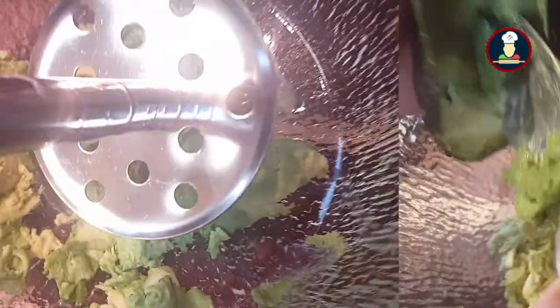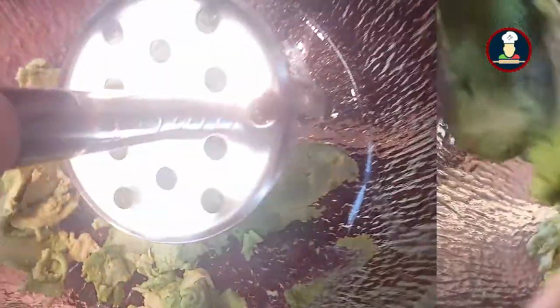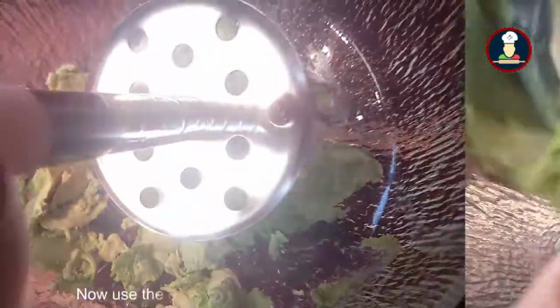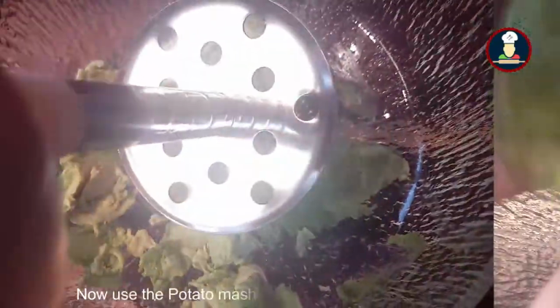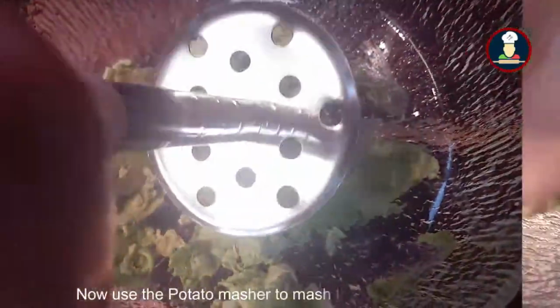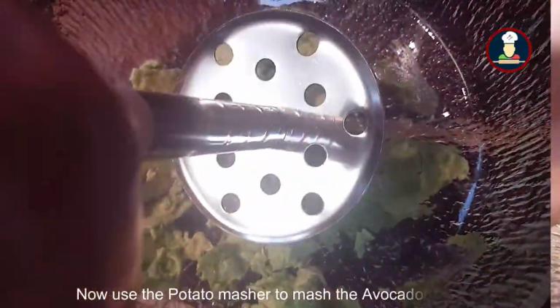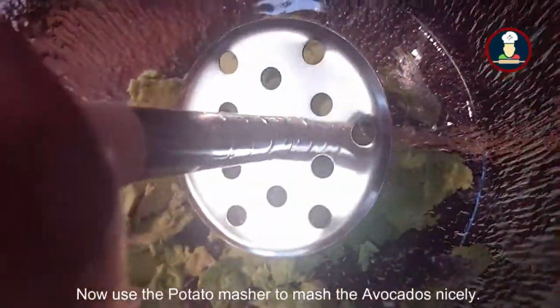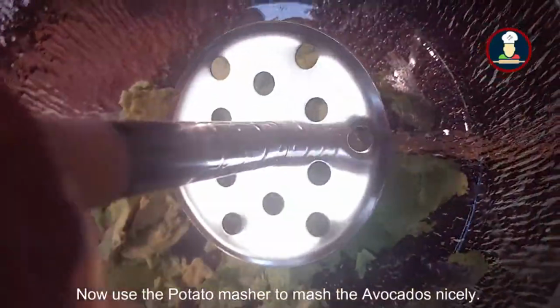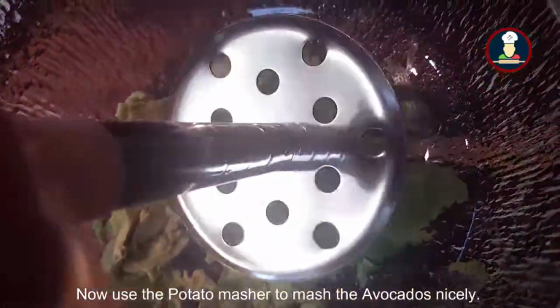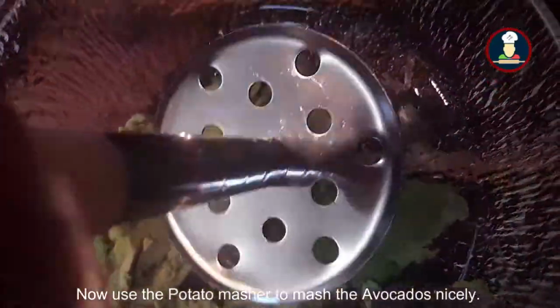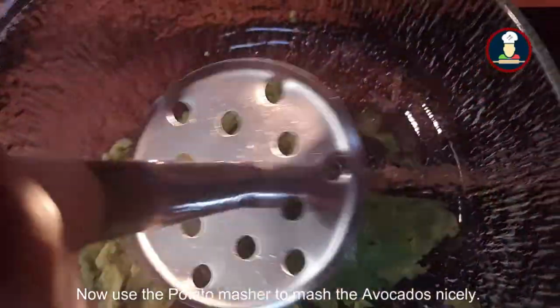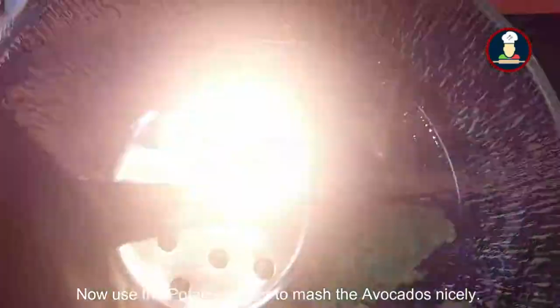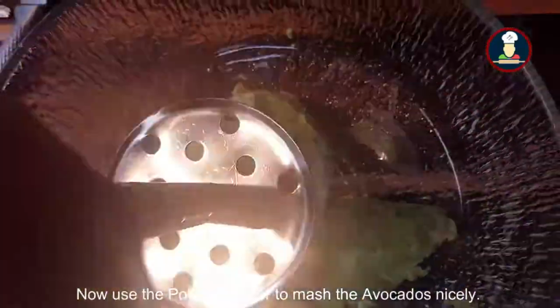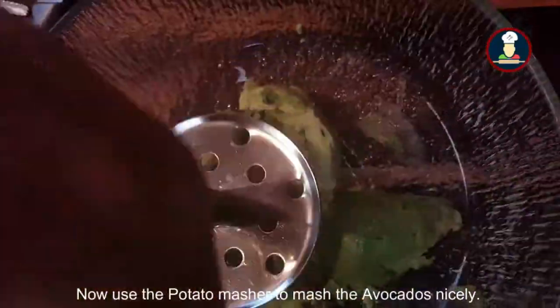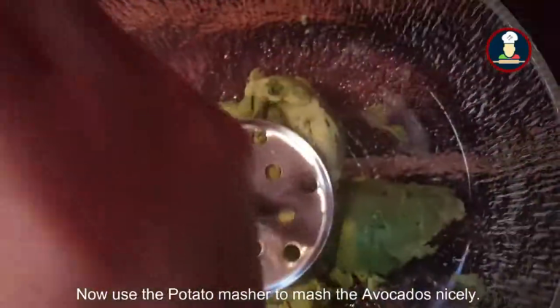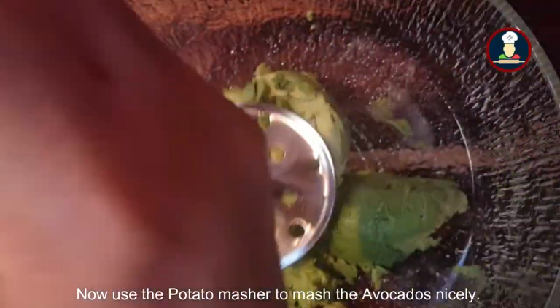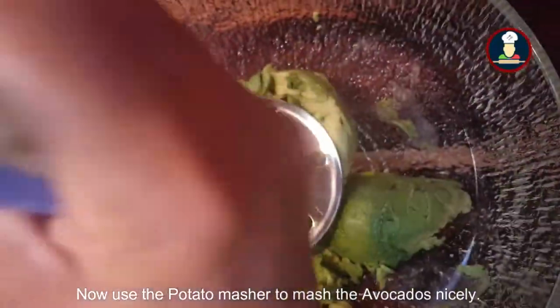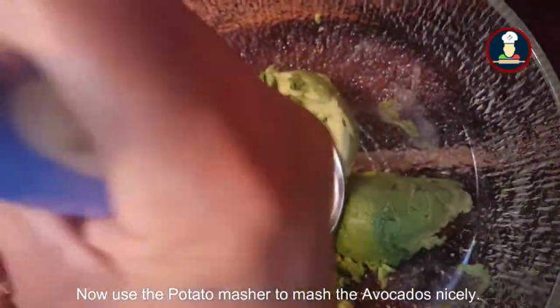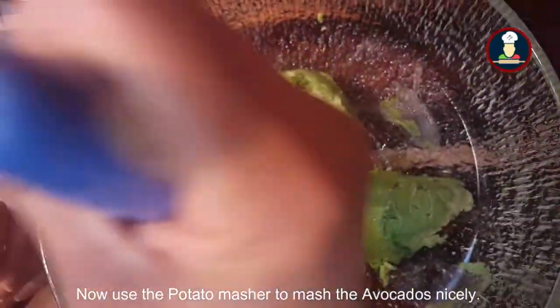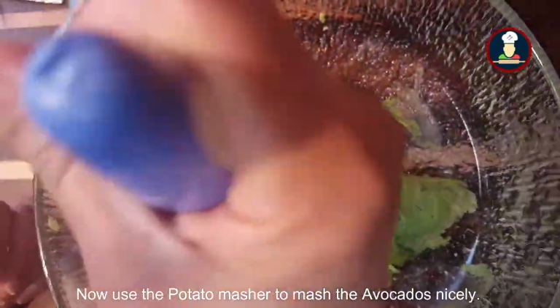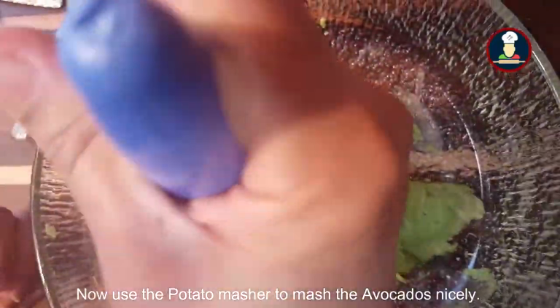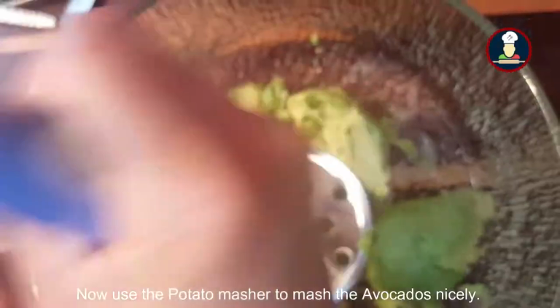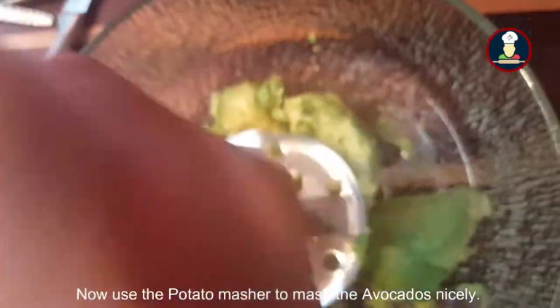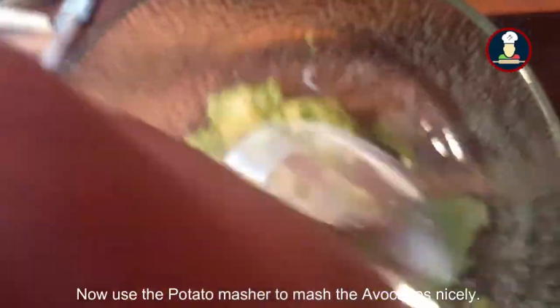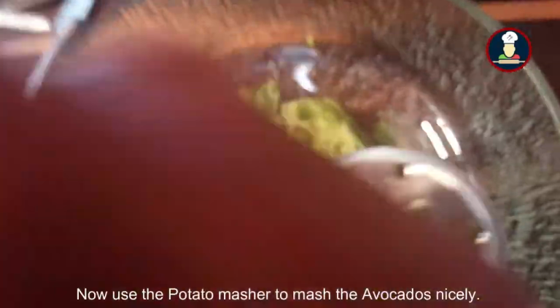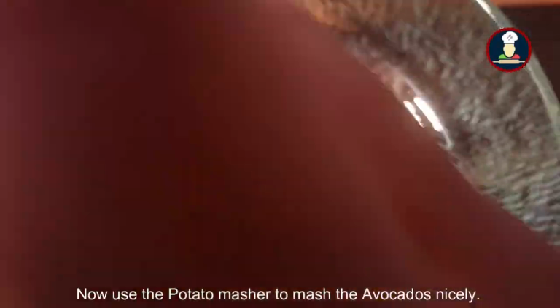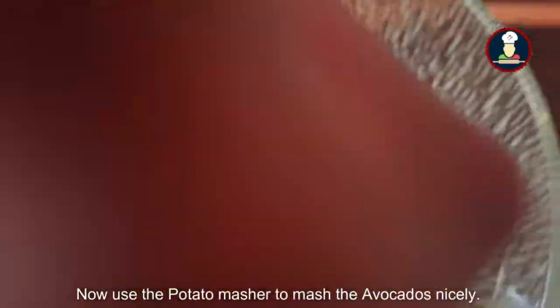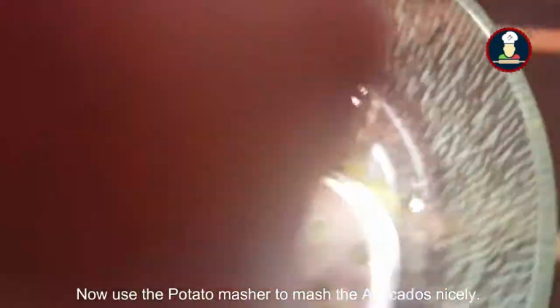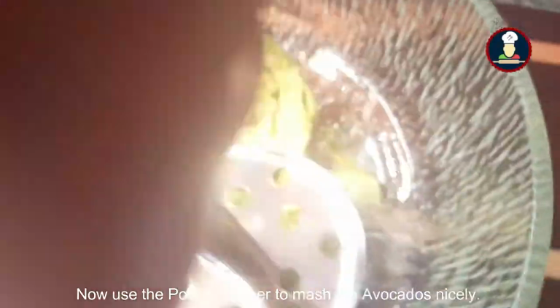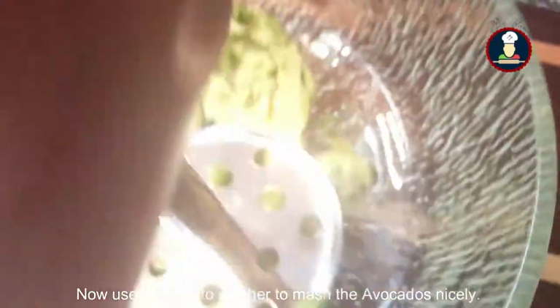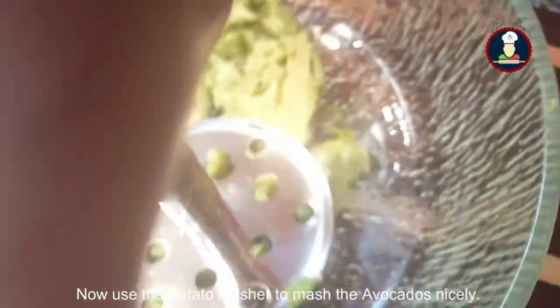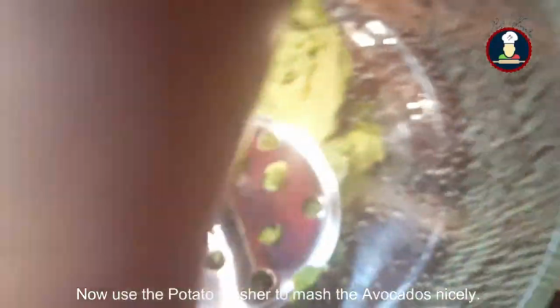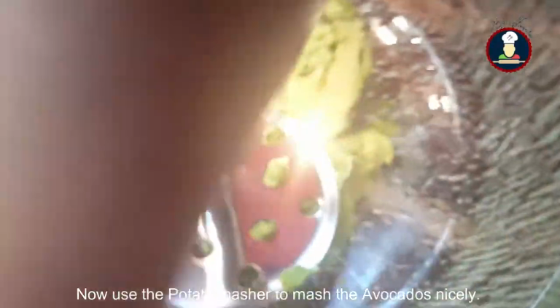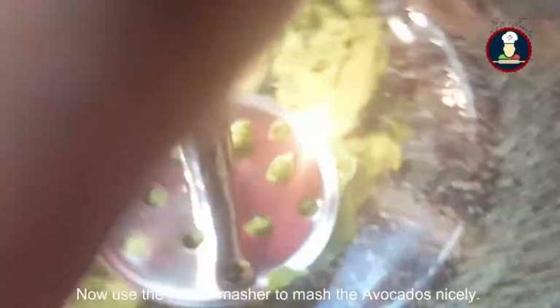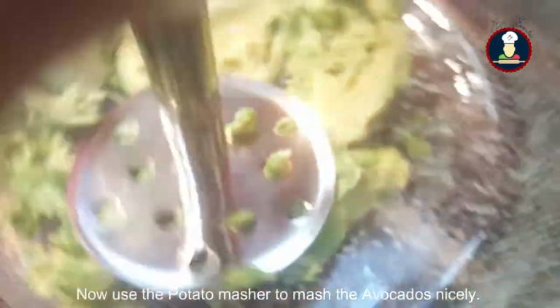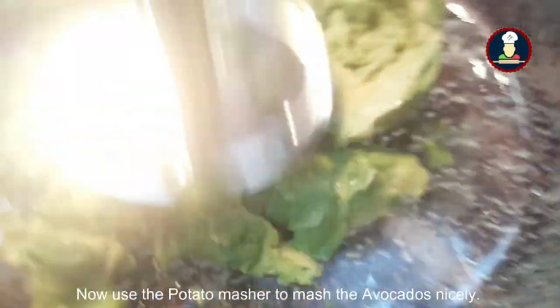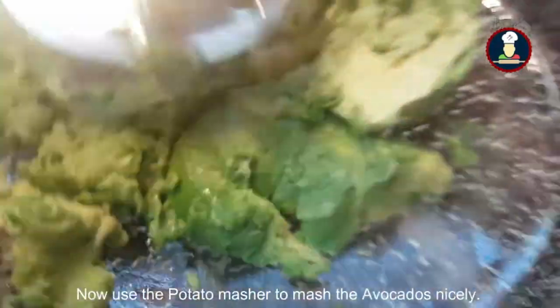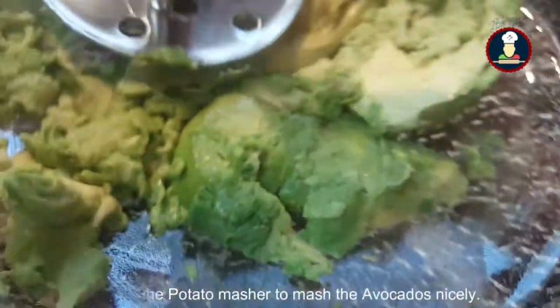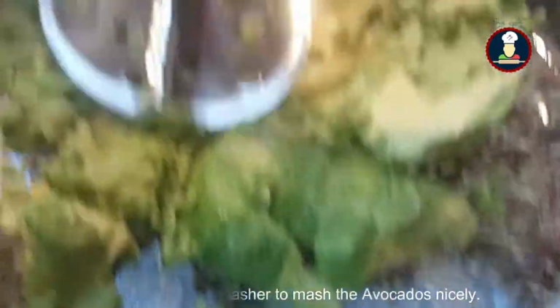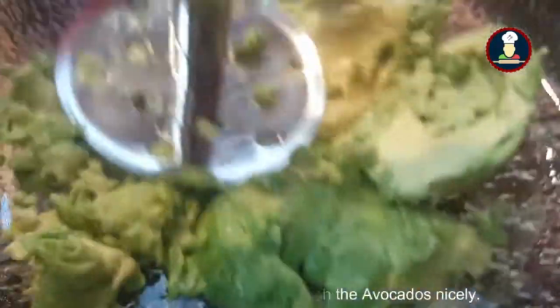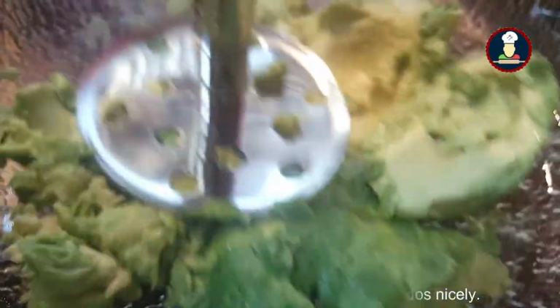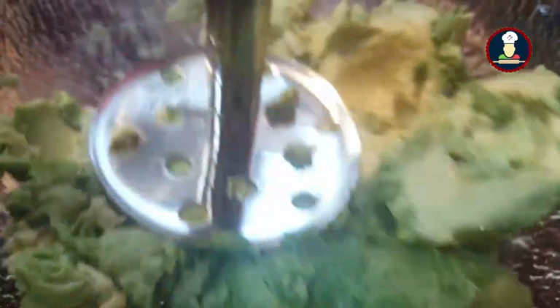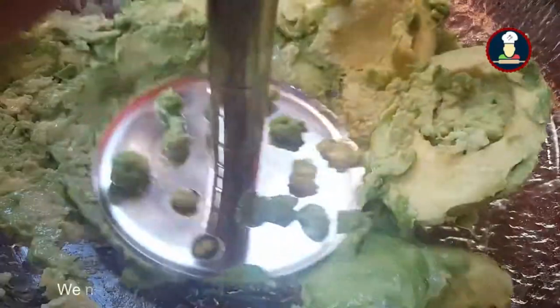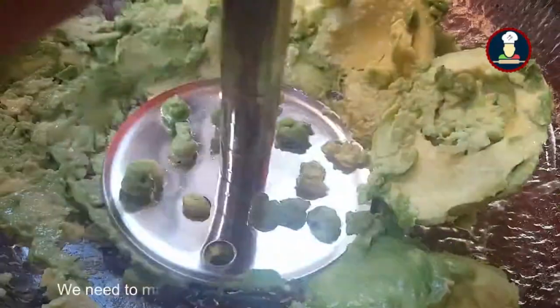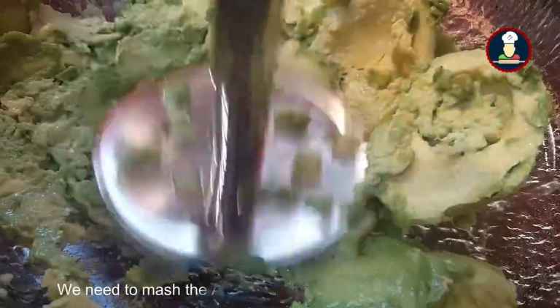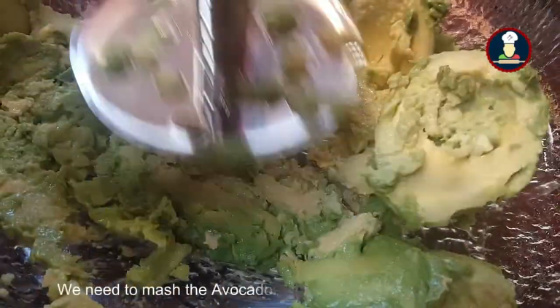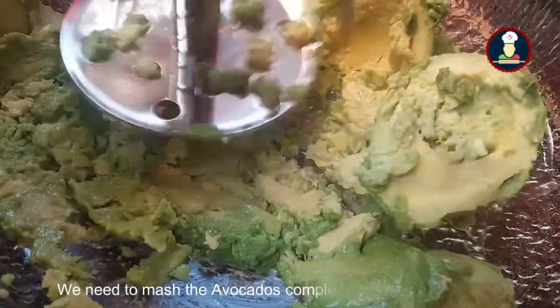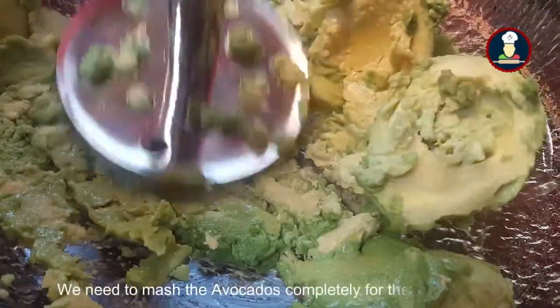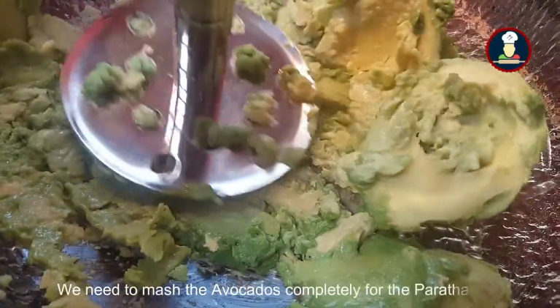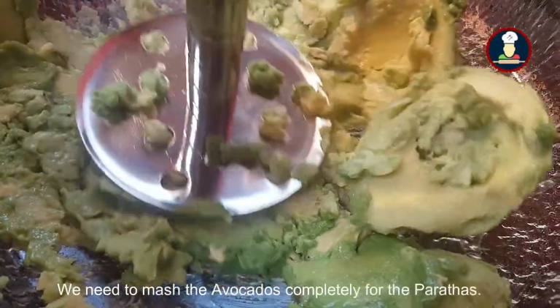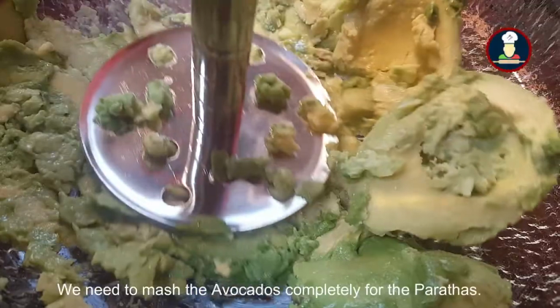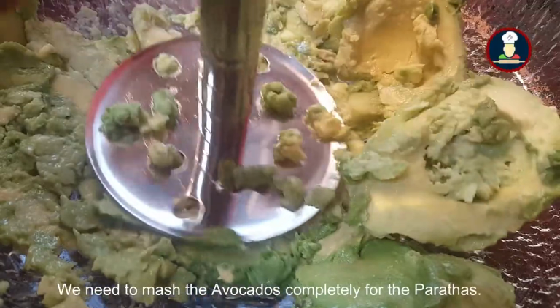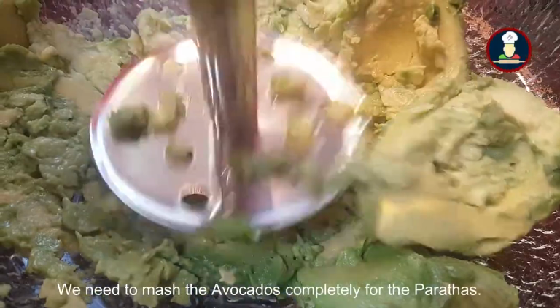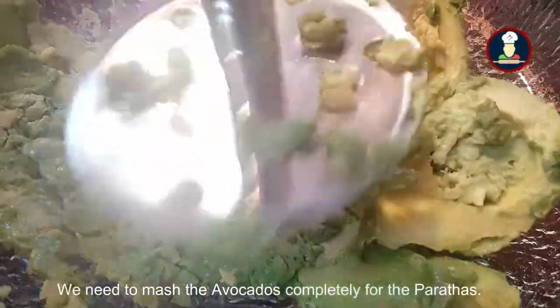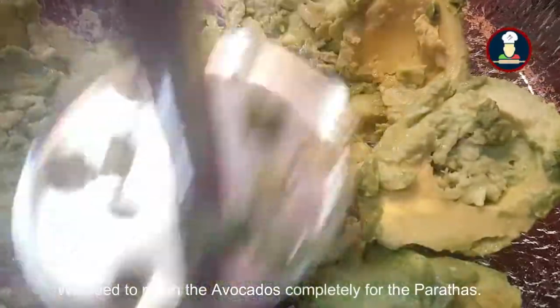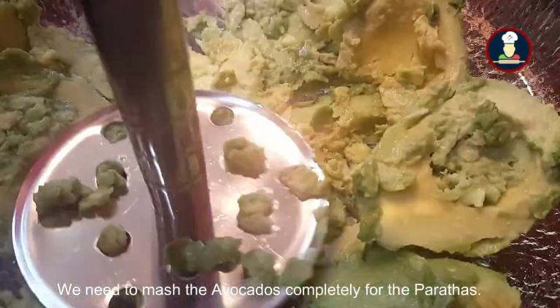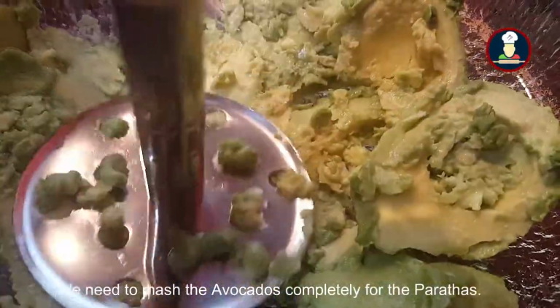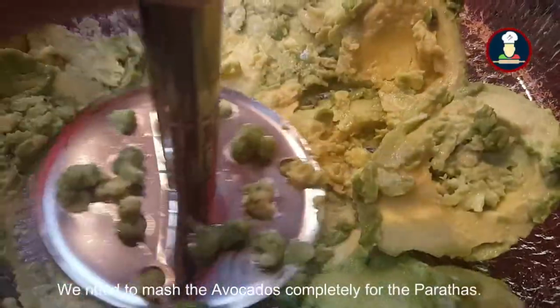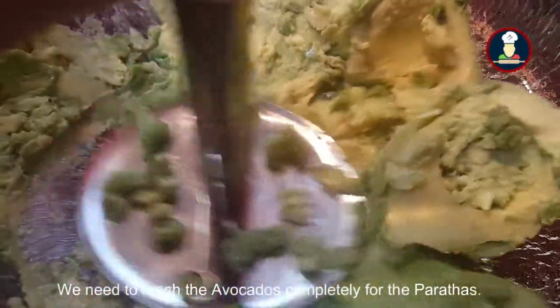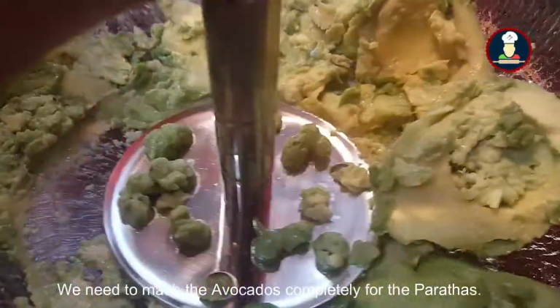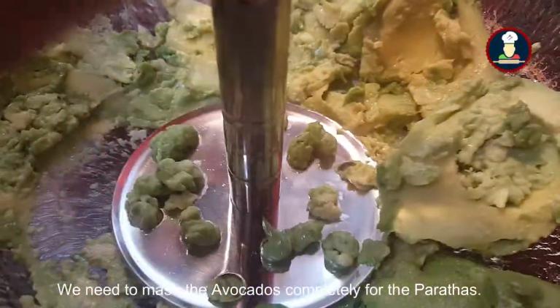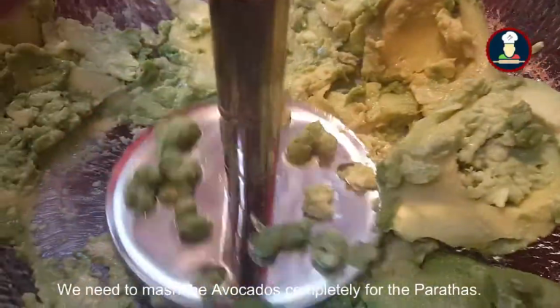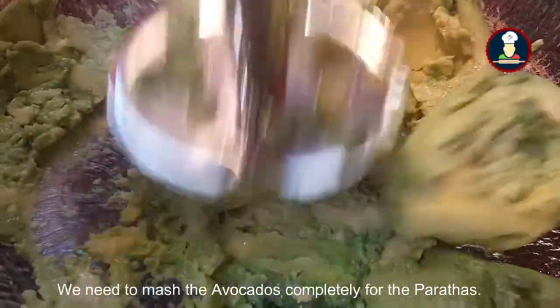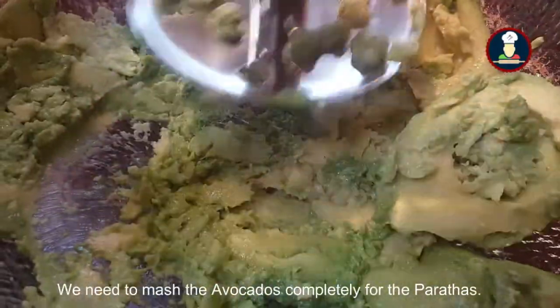Now we are using the potato masher to mash the avocados nicely. We need to mash them completely for the parathas.